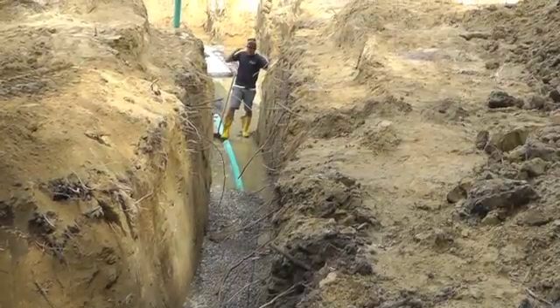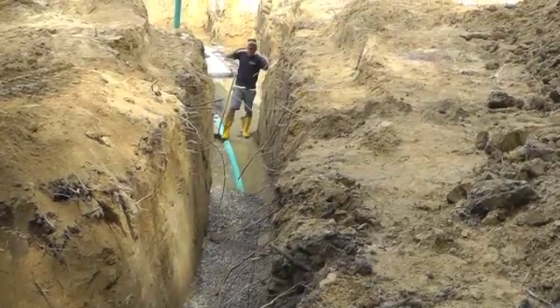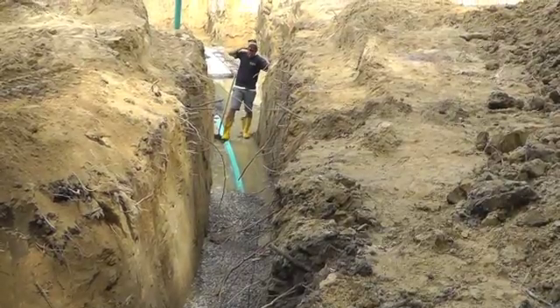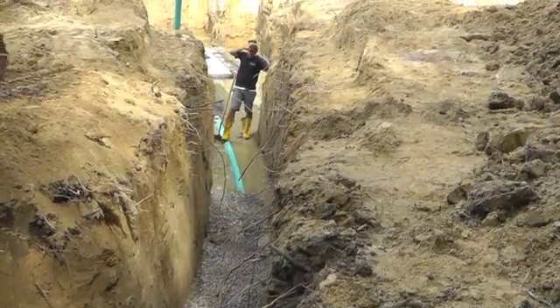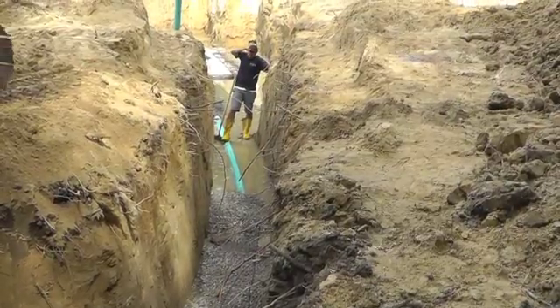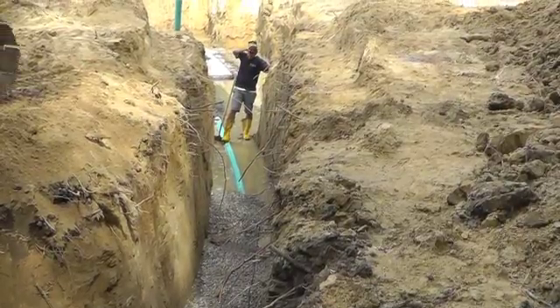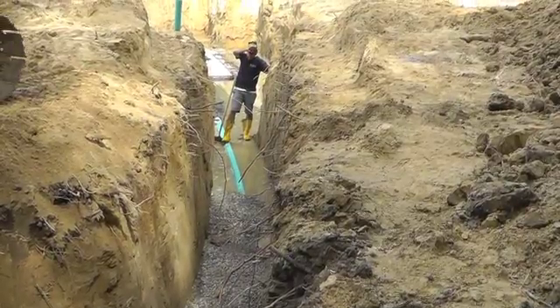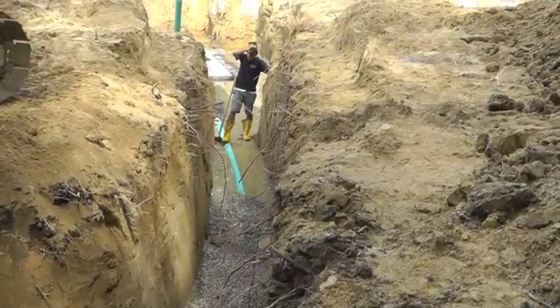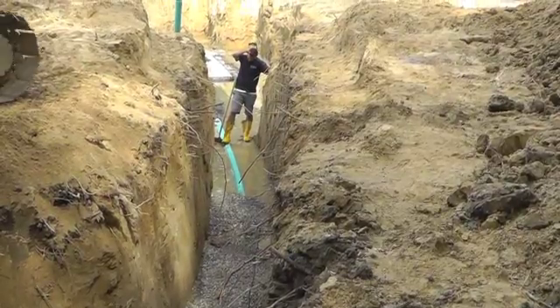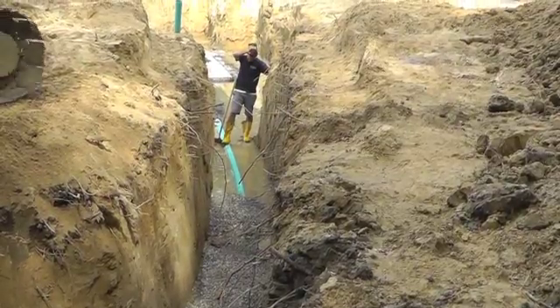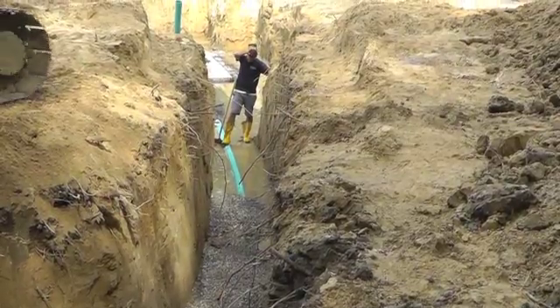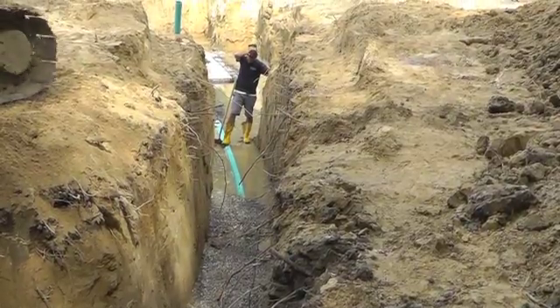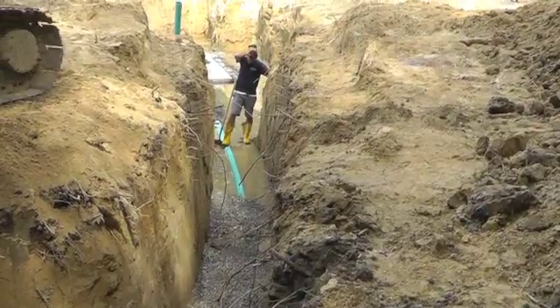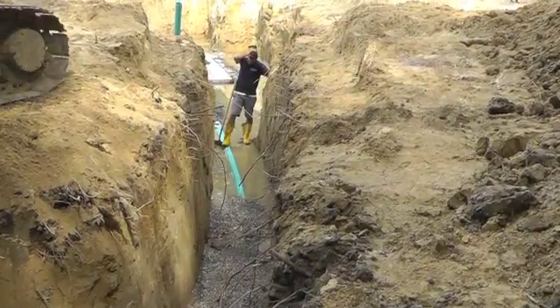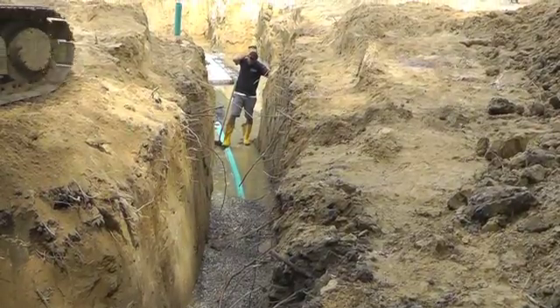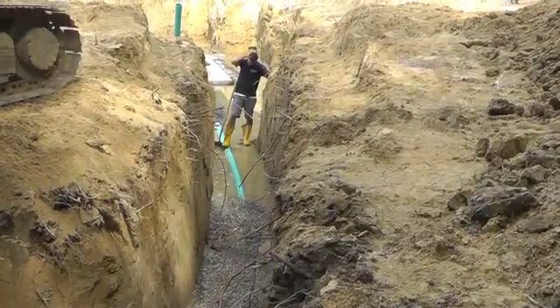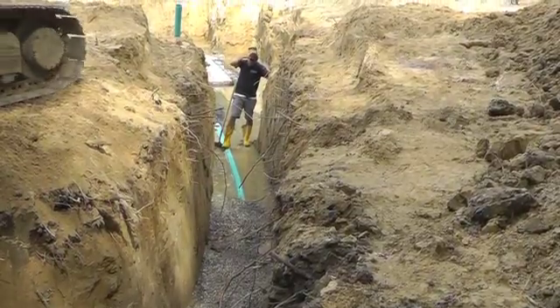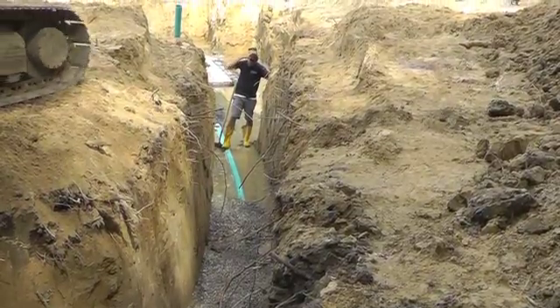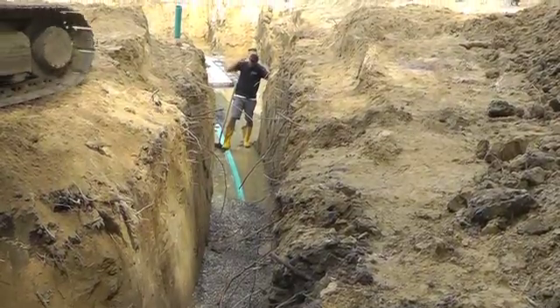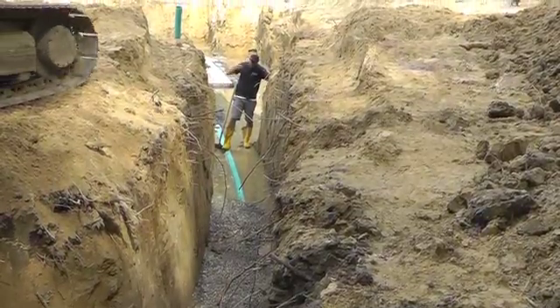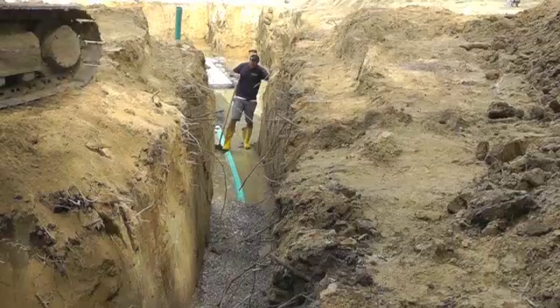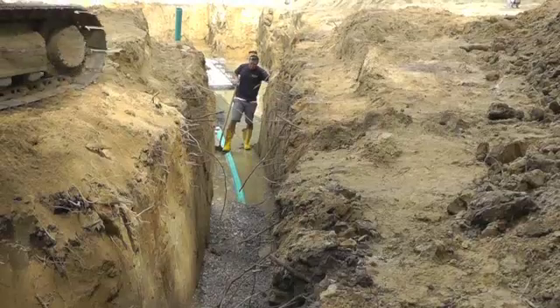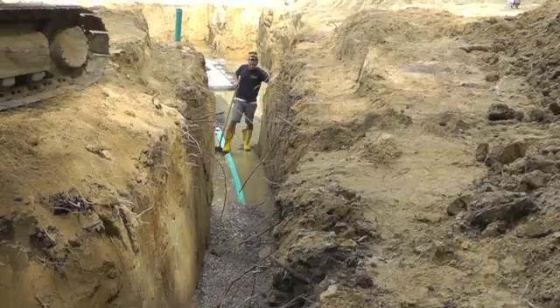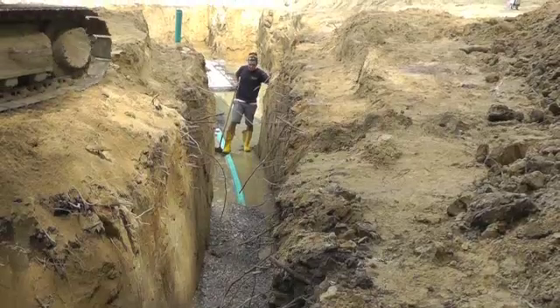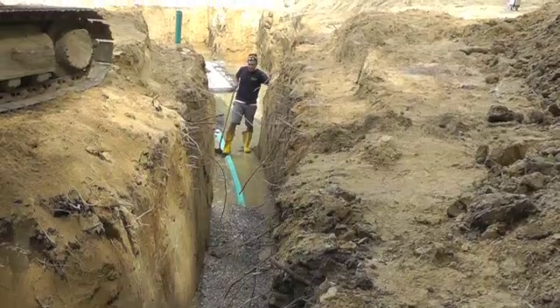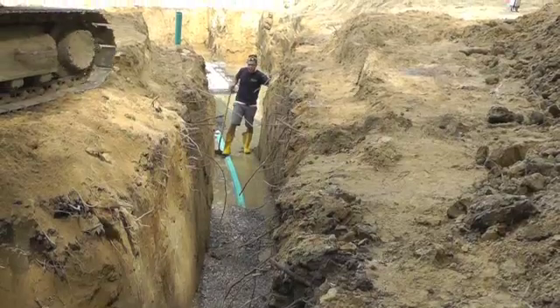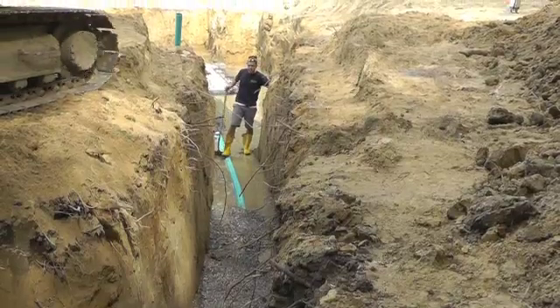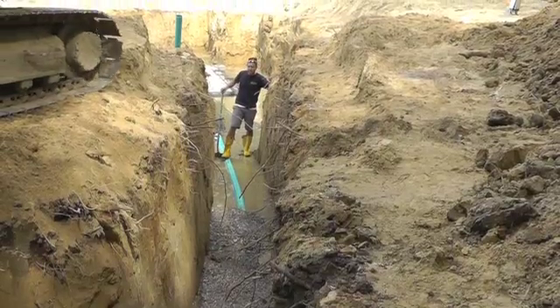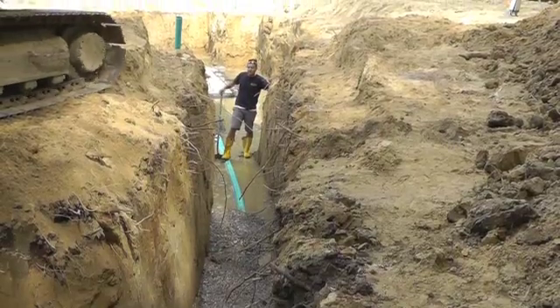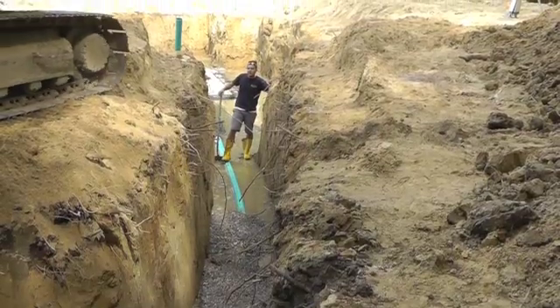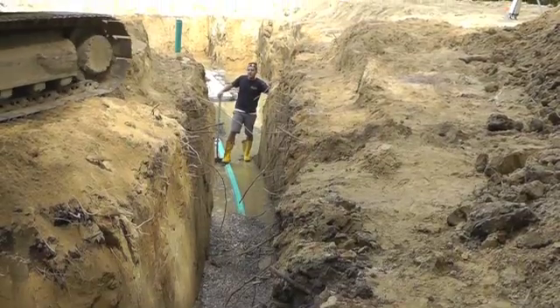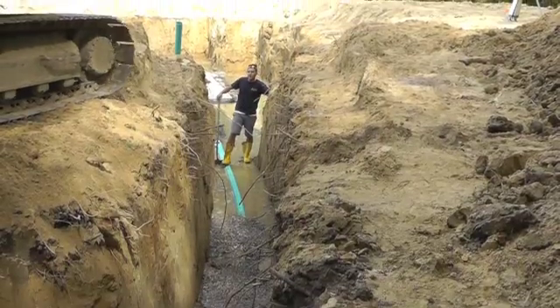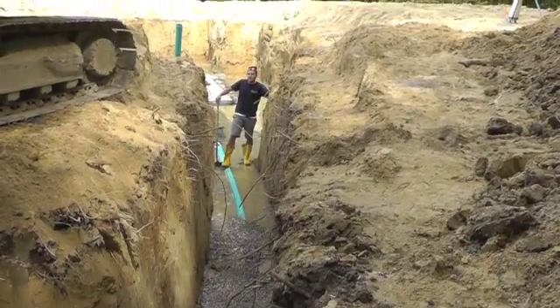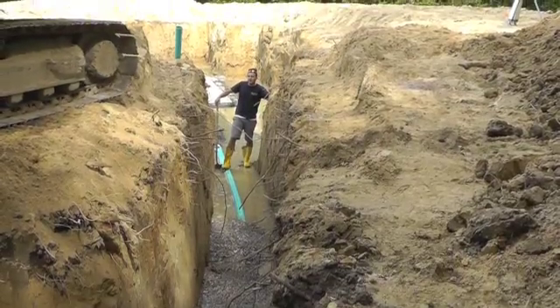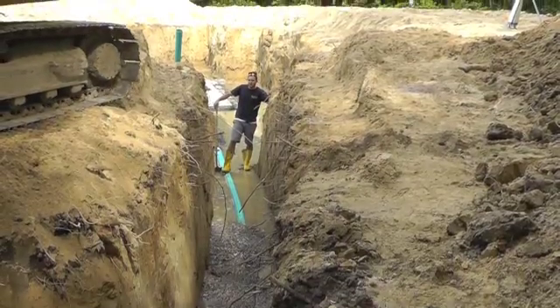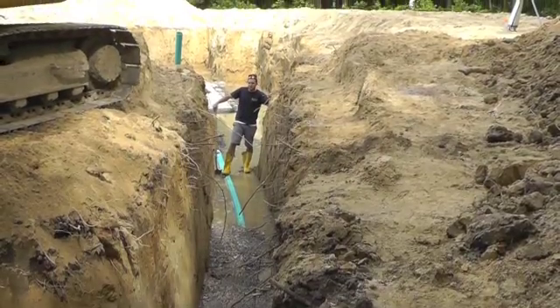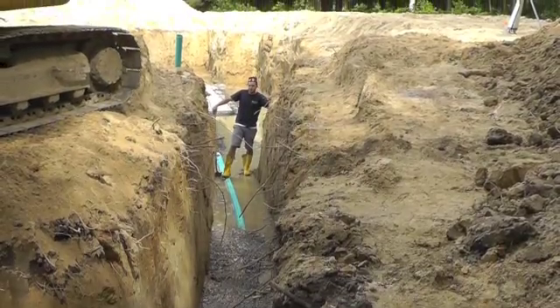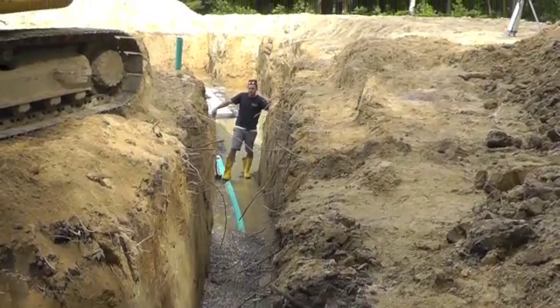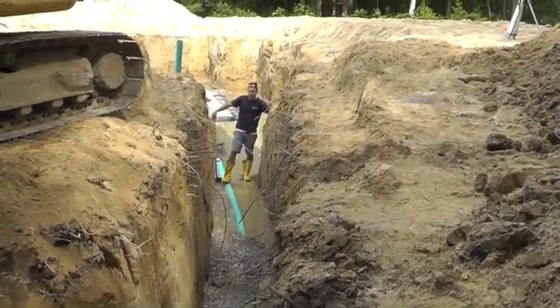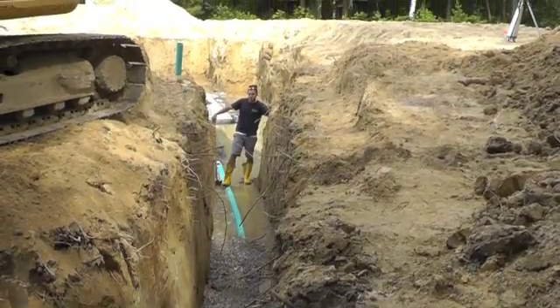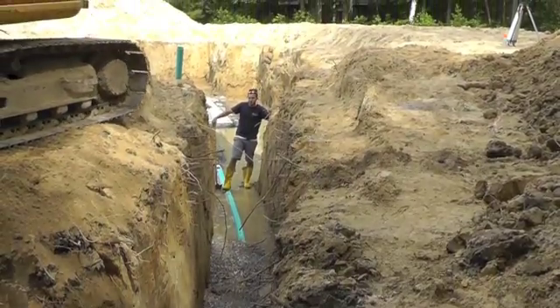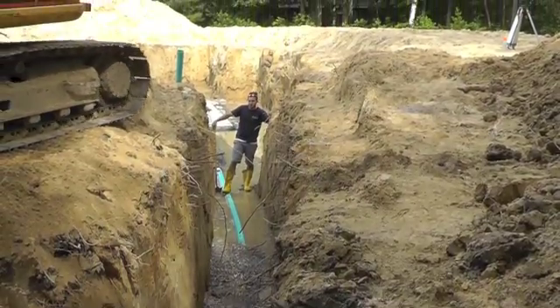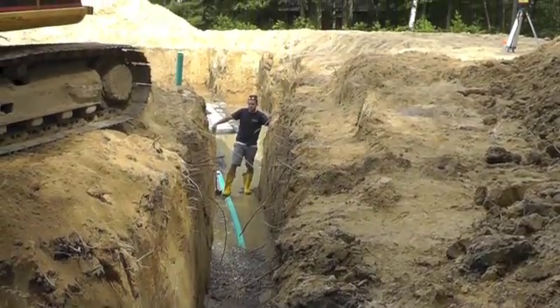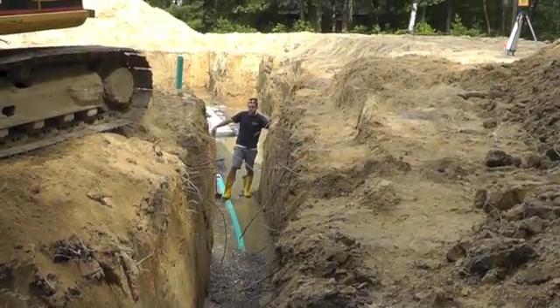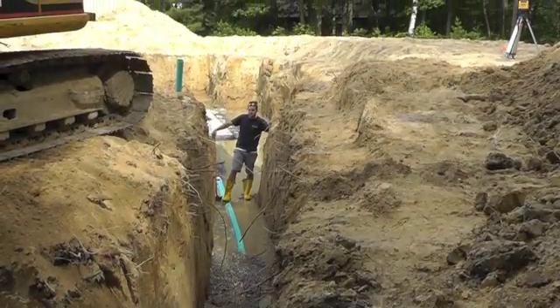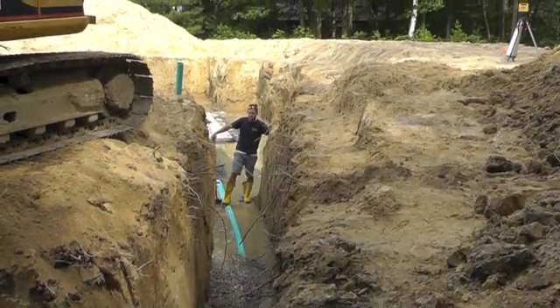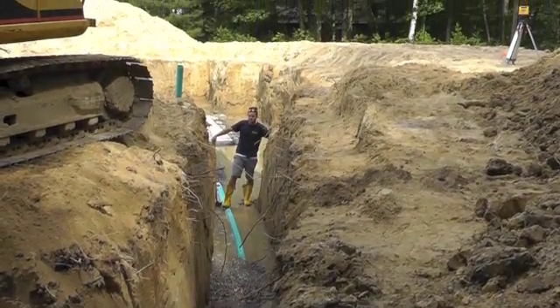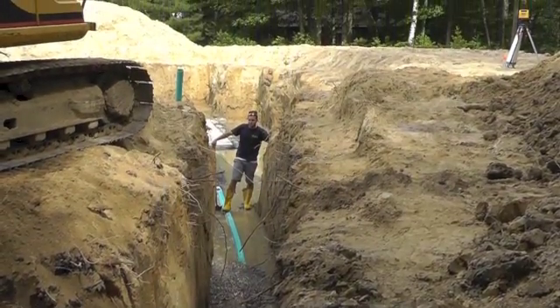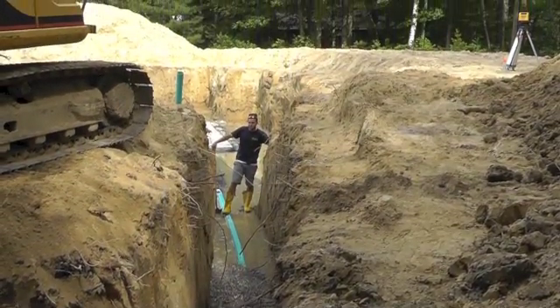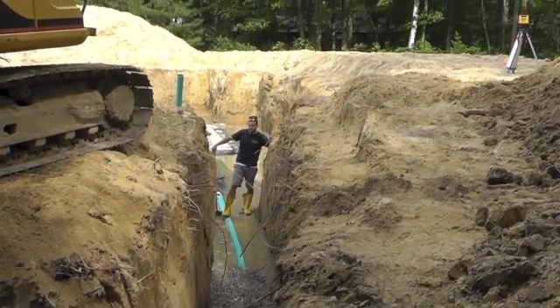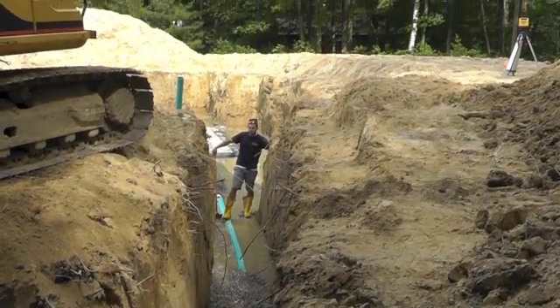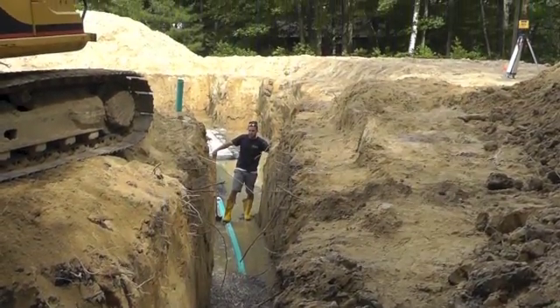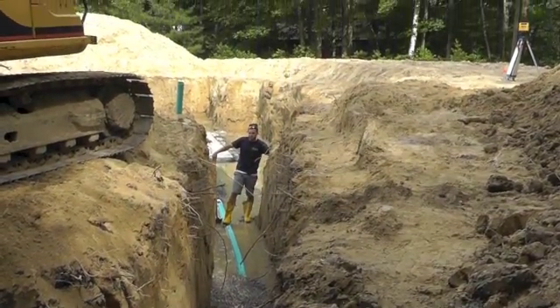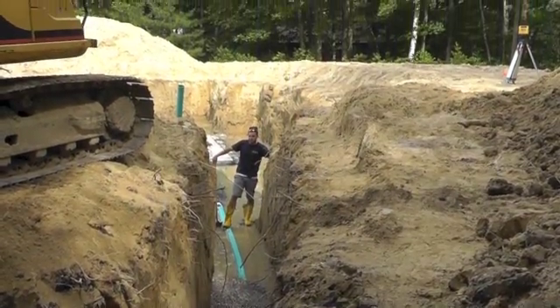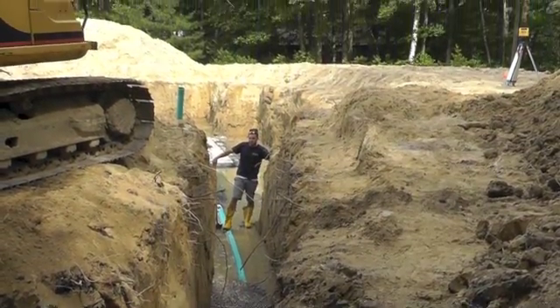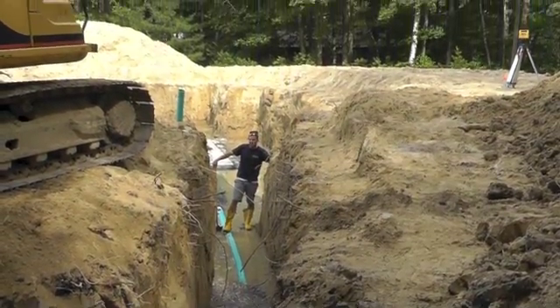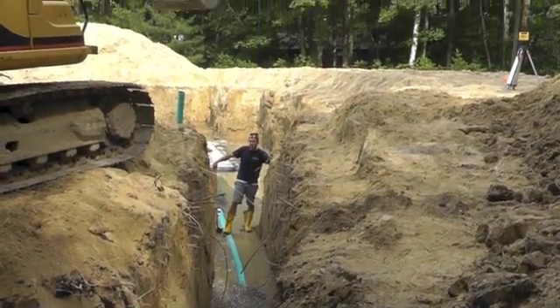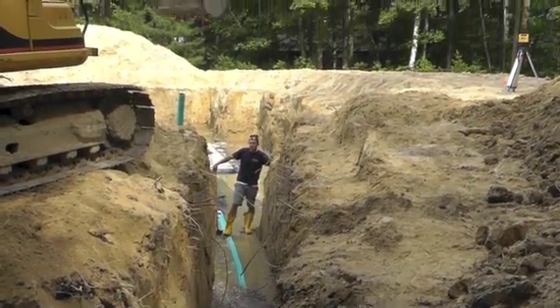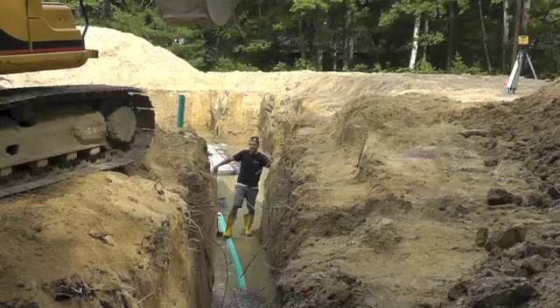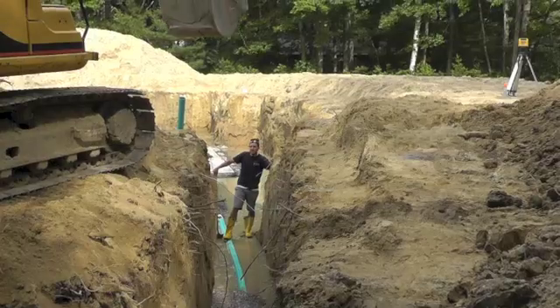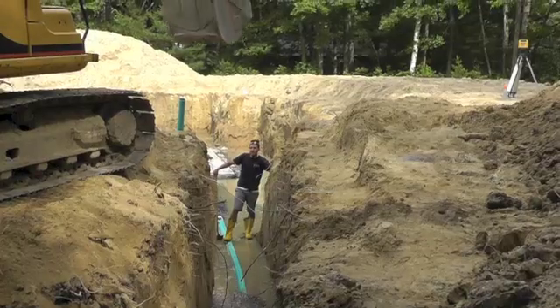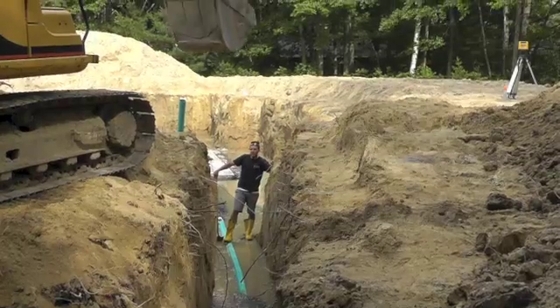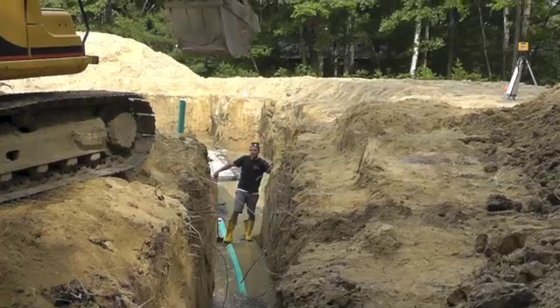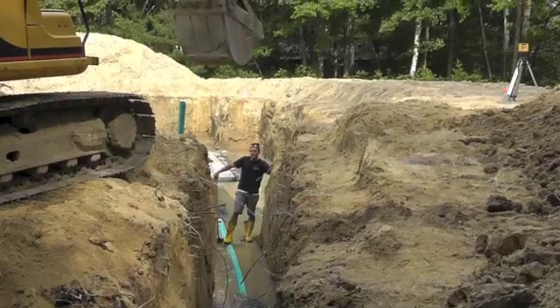Knowing that the perimeter drain is working, Sean and Isaac backfill the trench to the stormwater main.